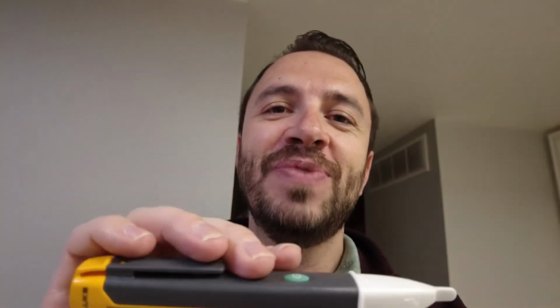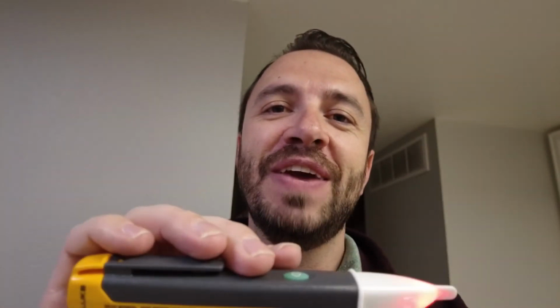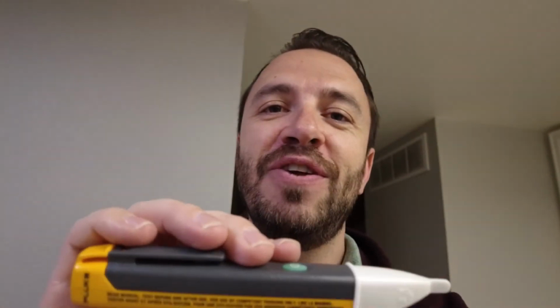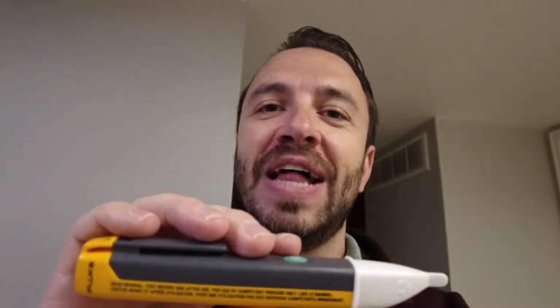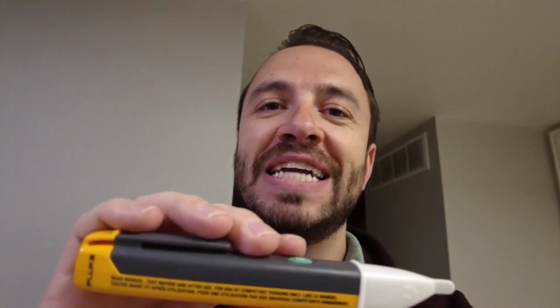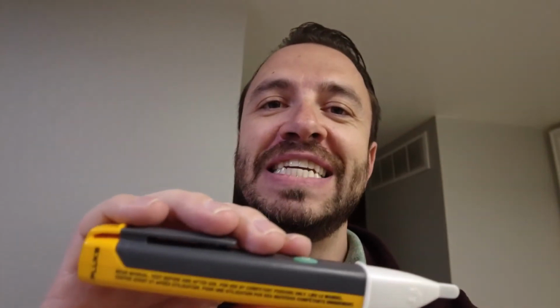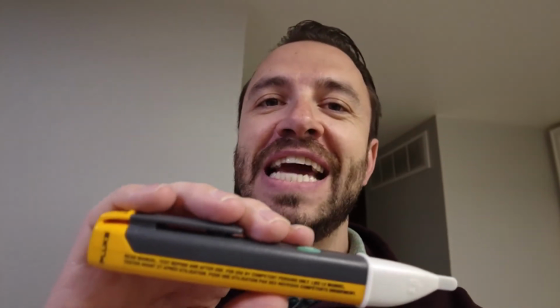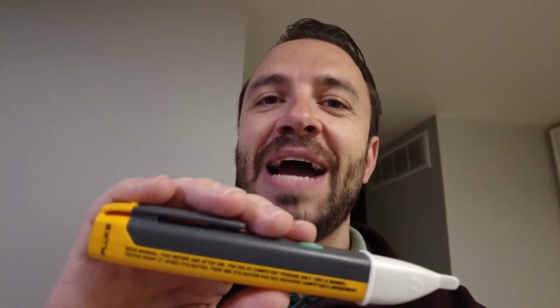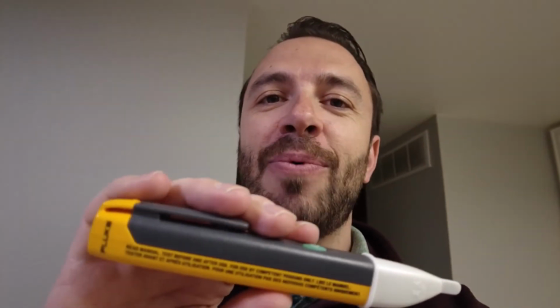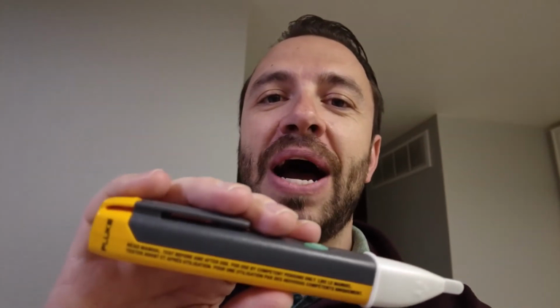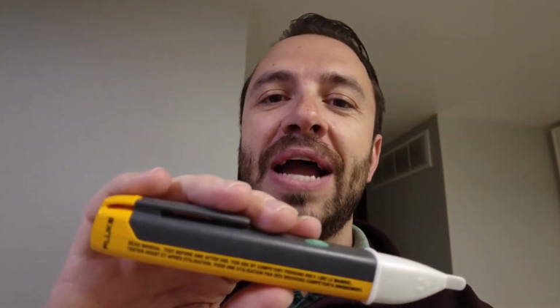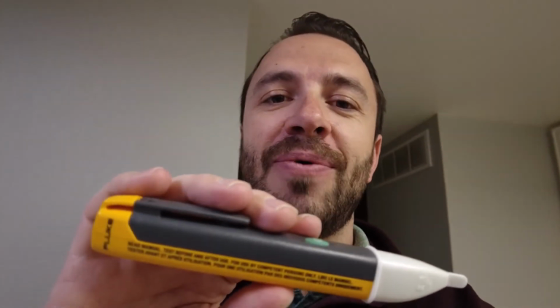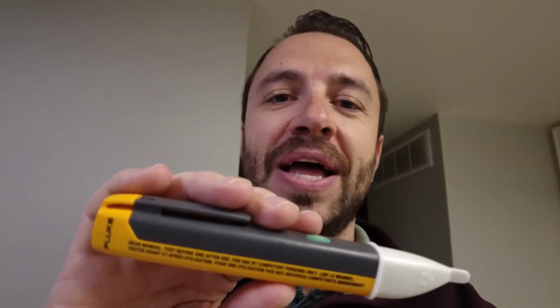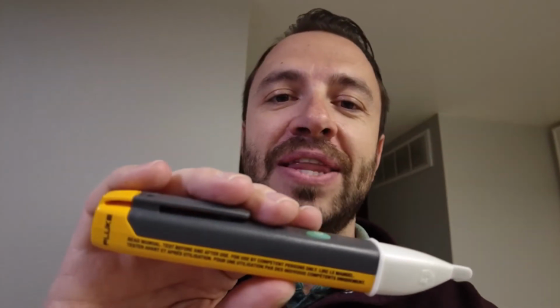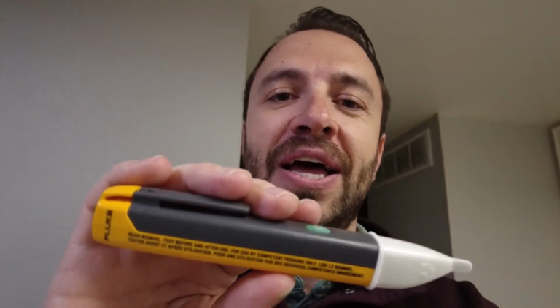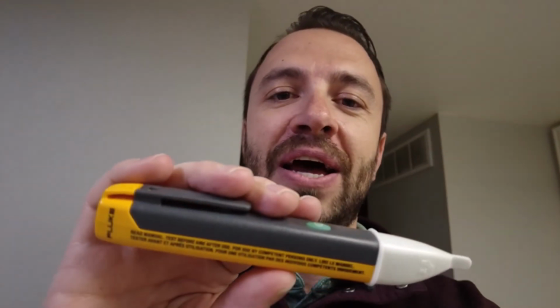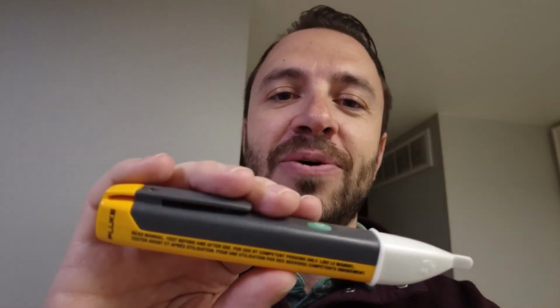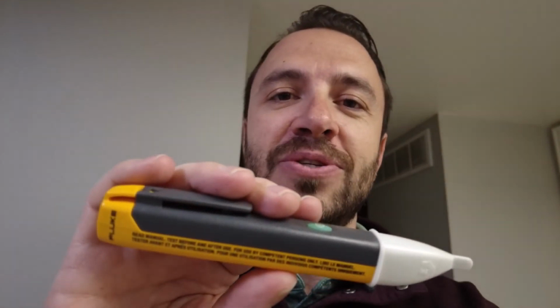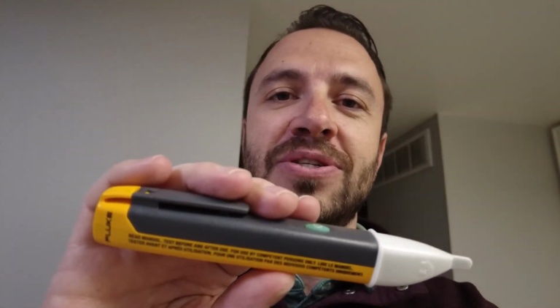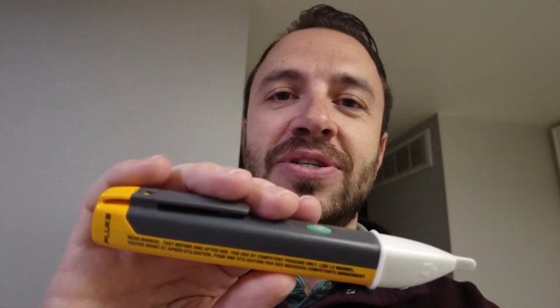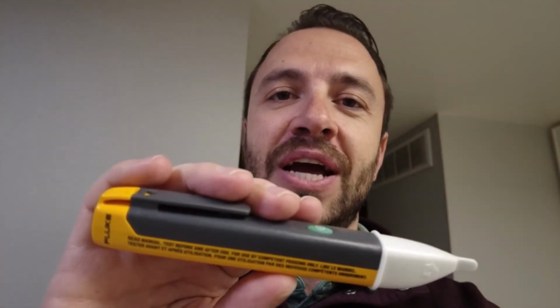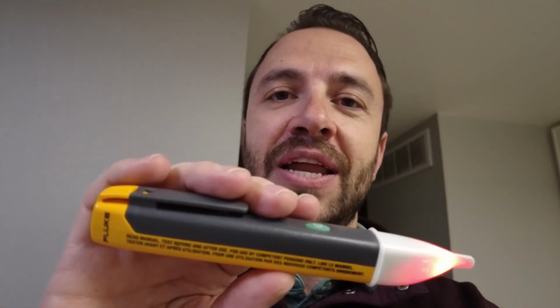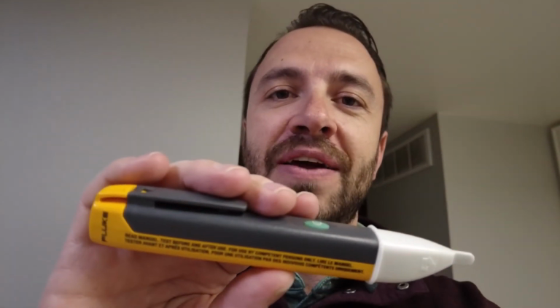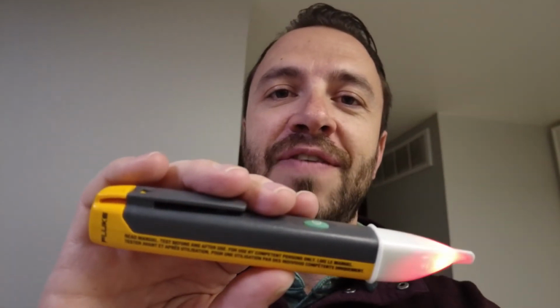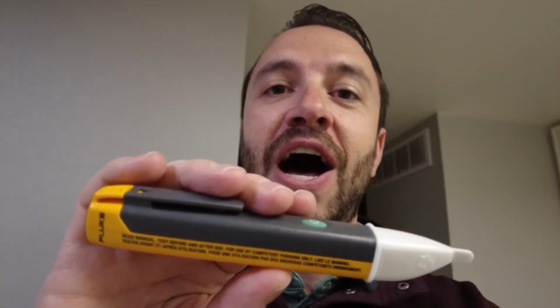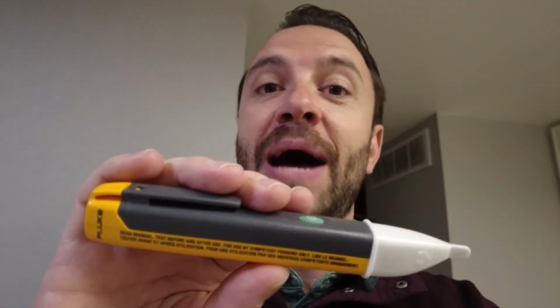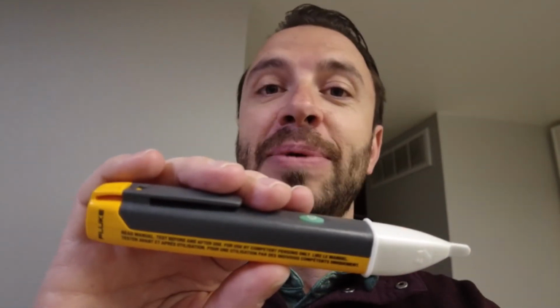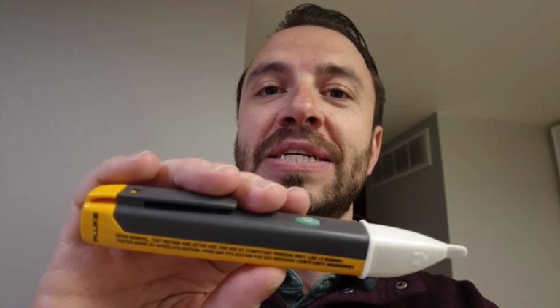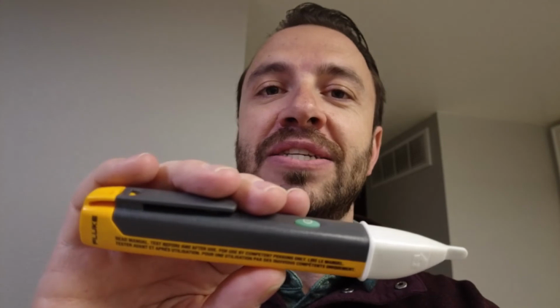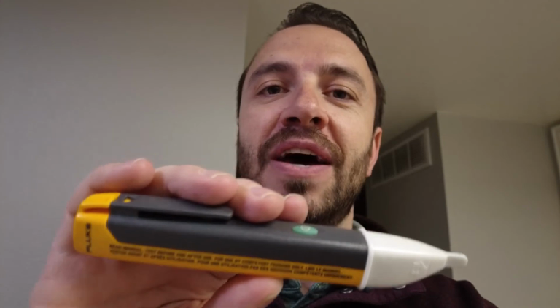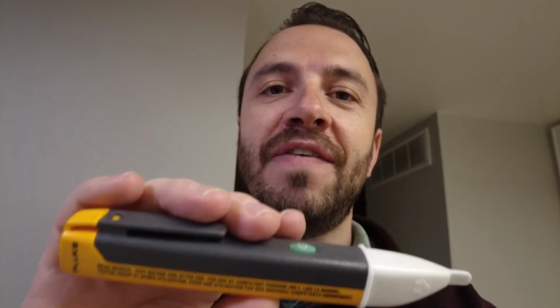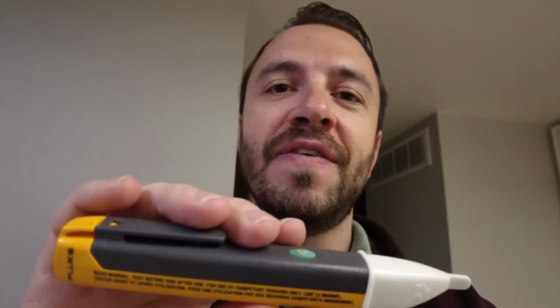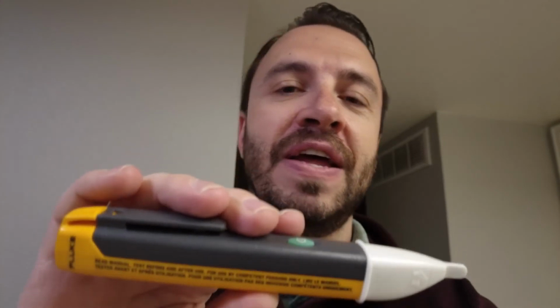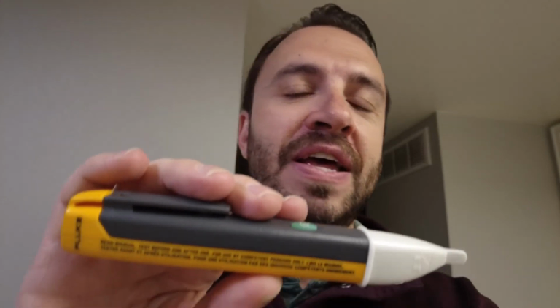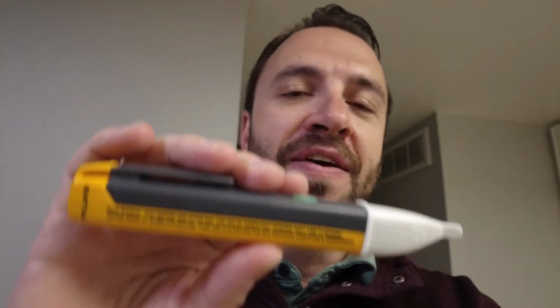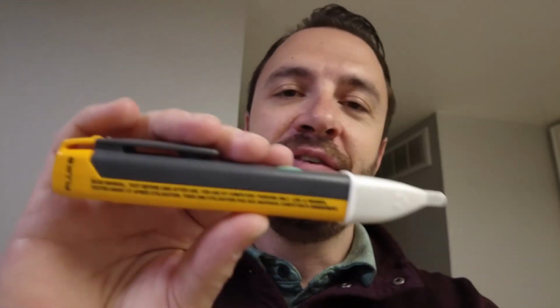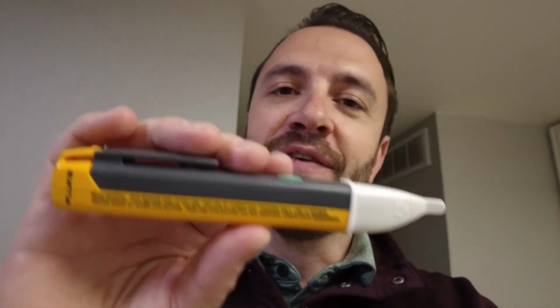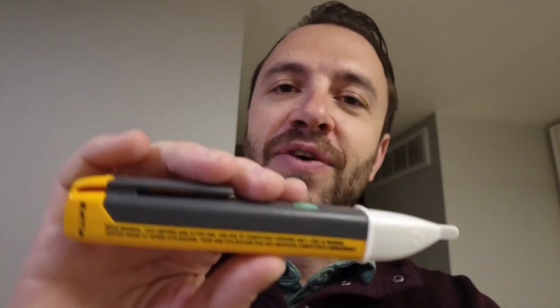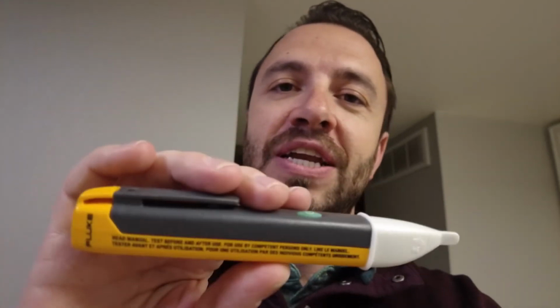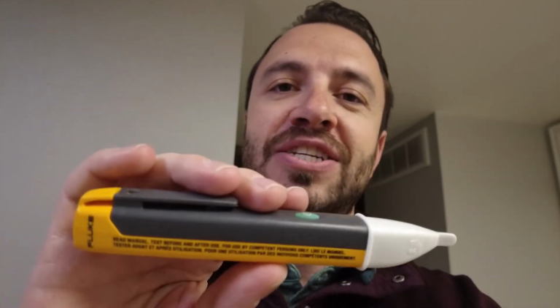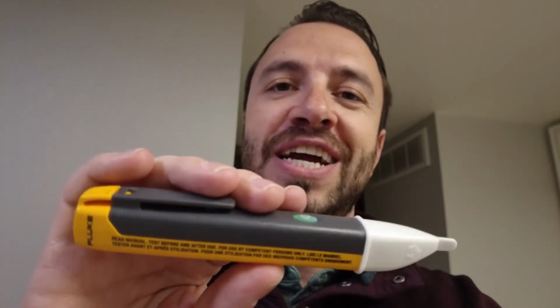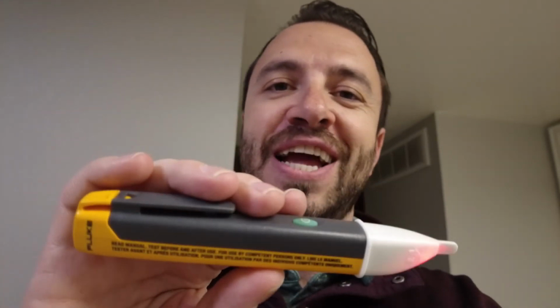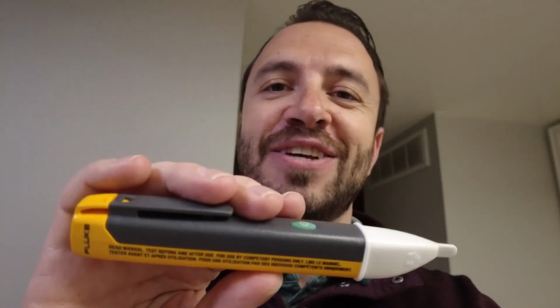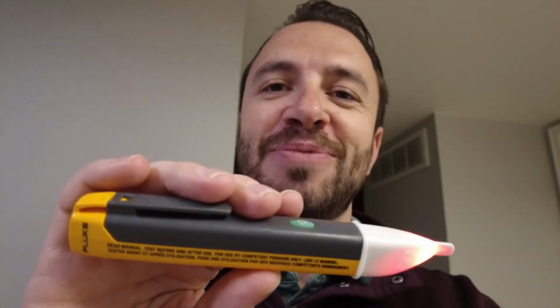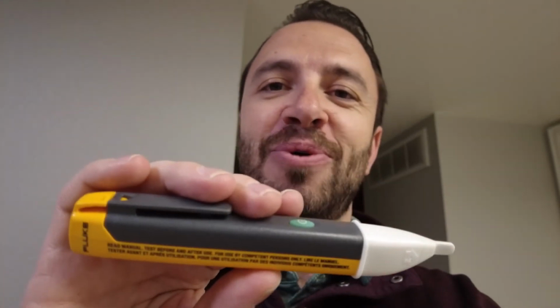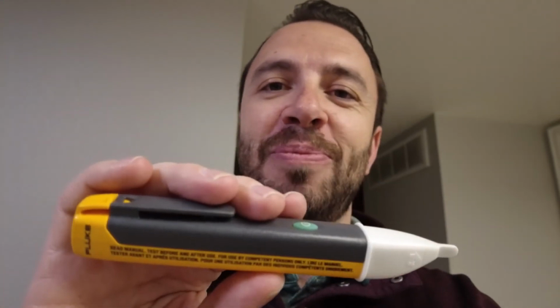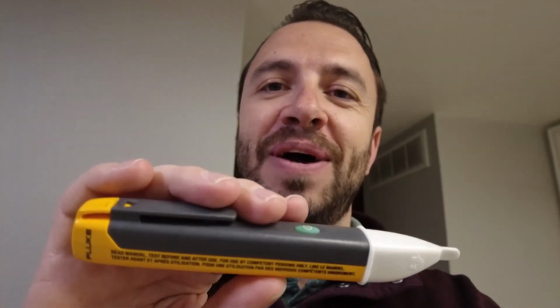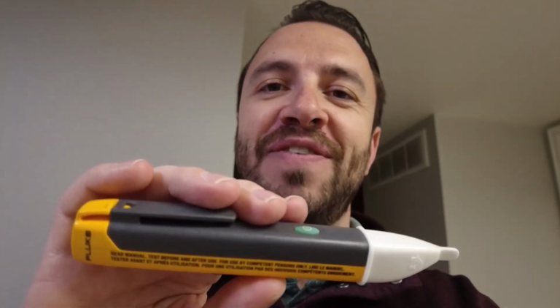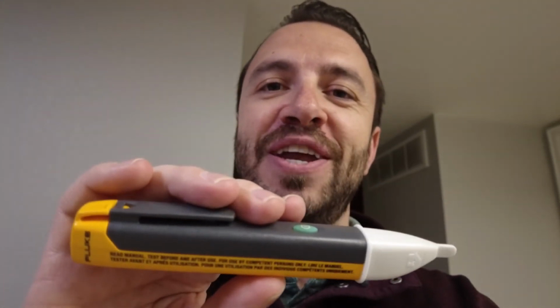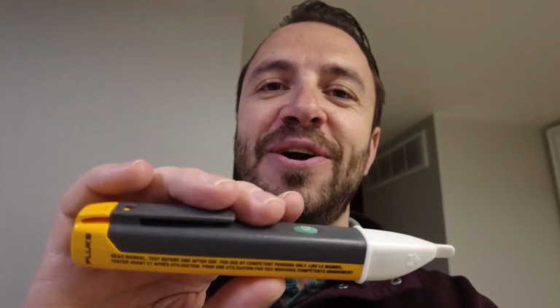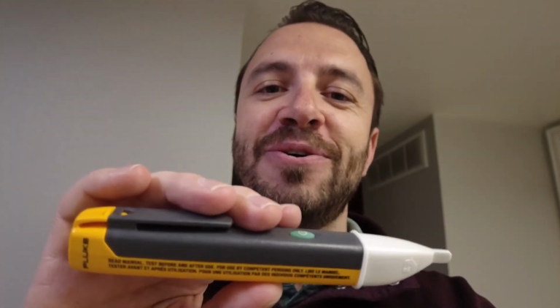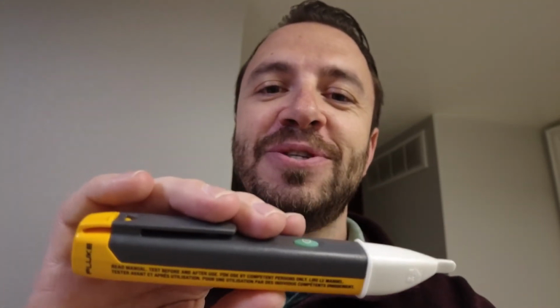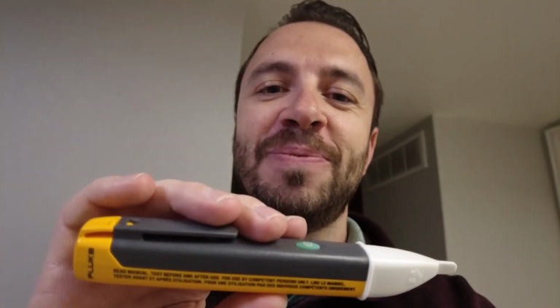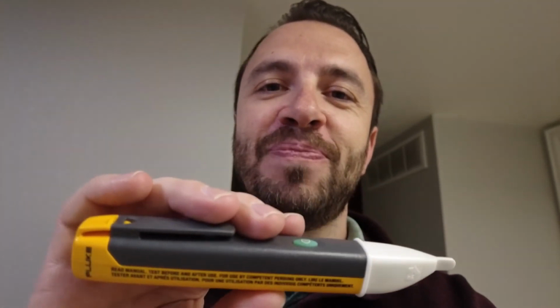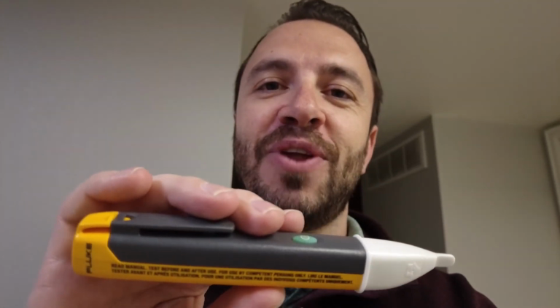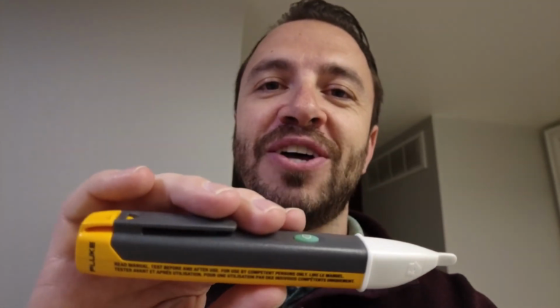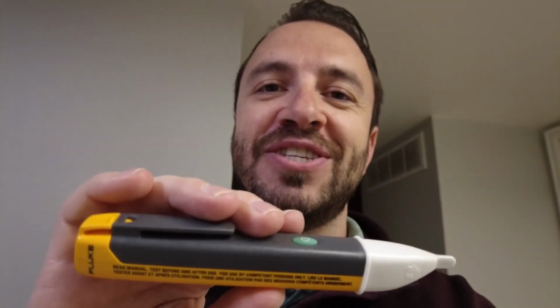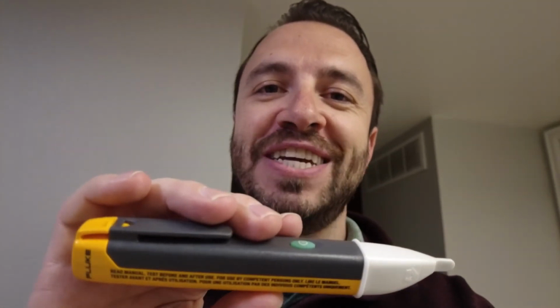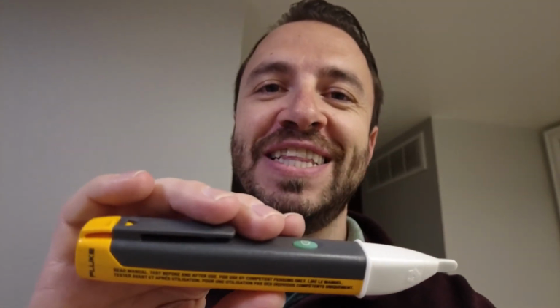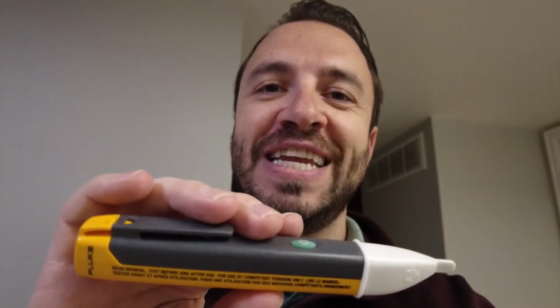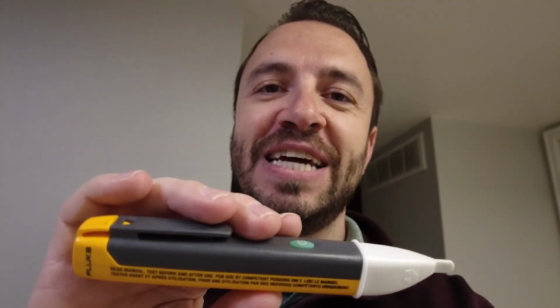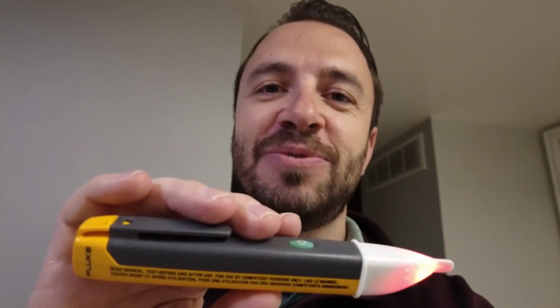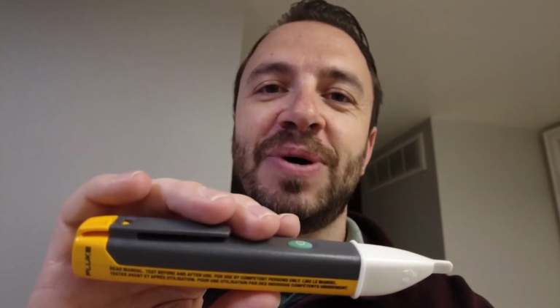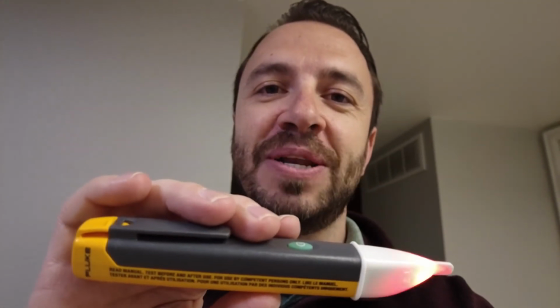If you like DIY, around-the-house hobby stuff, feel free to check out some more of my videos. I'll see you in the next one.